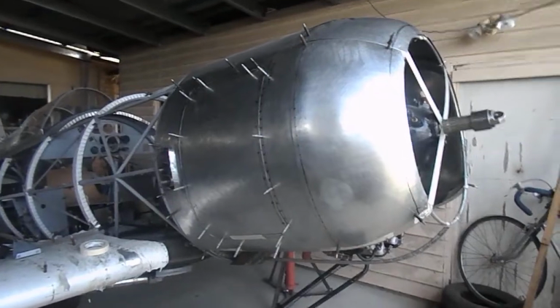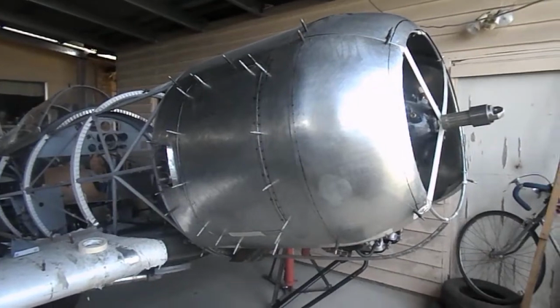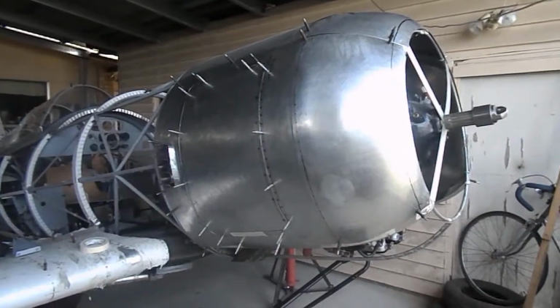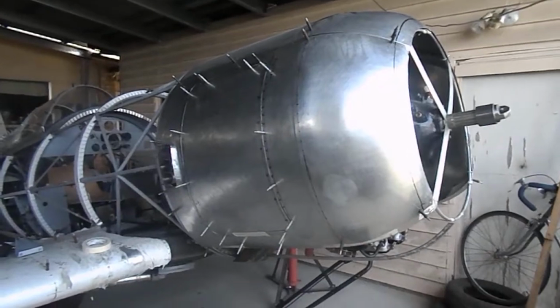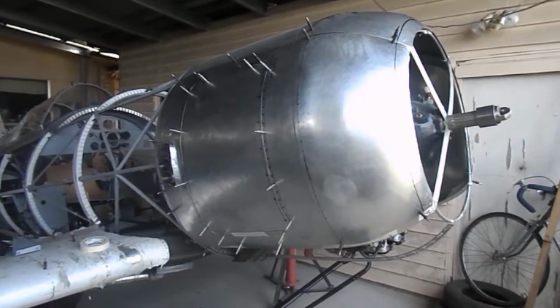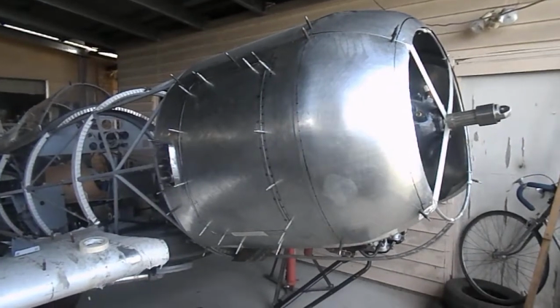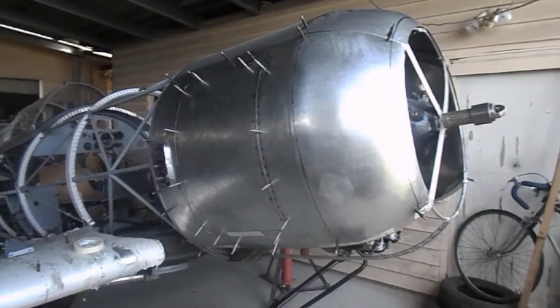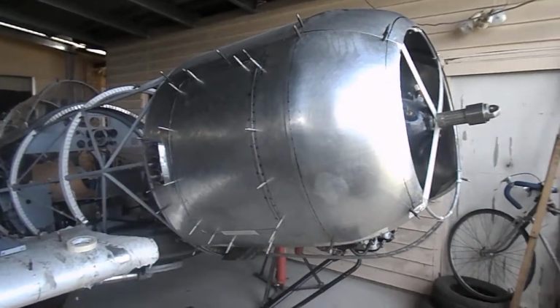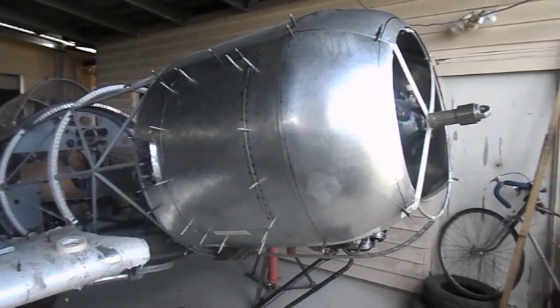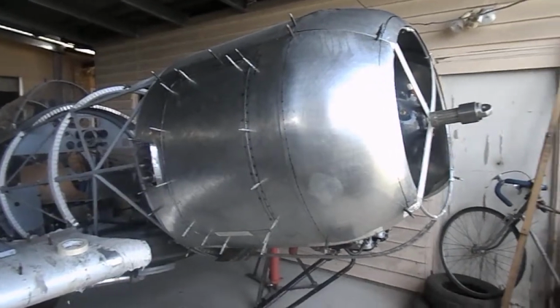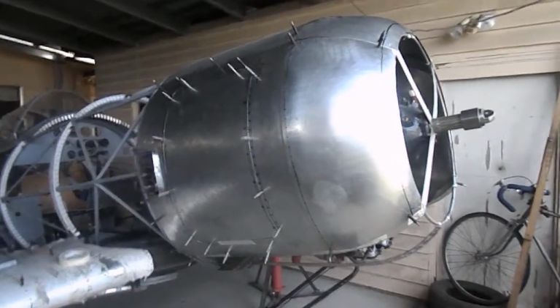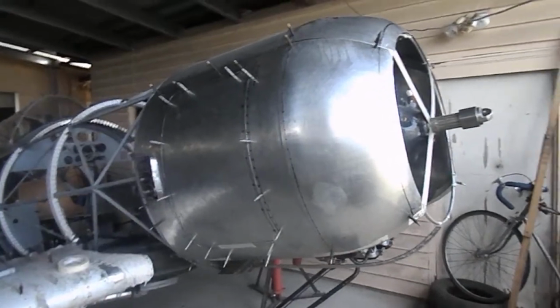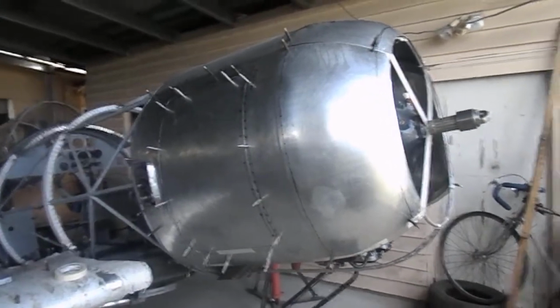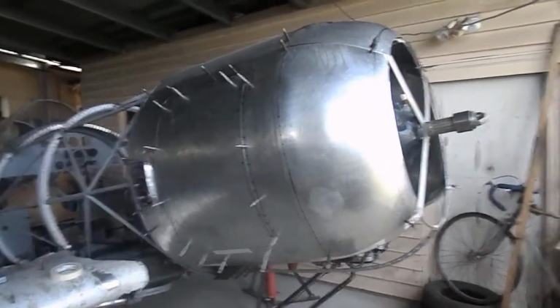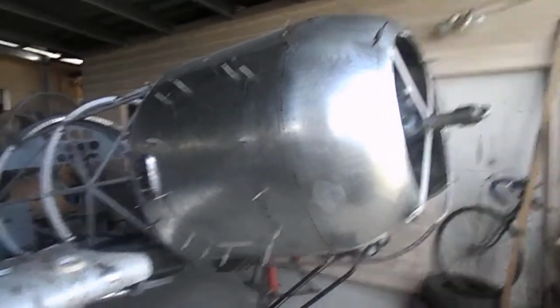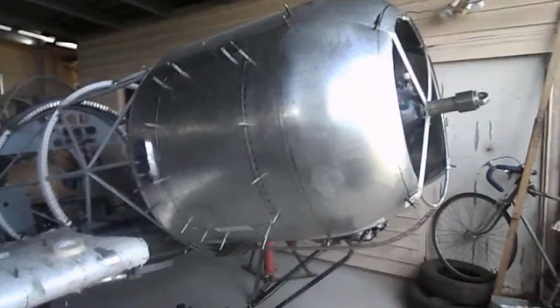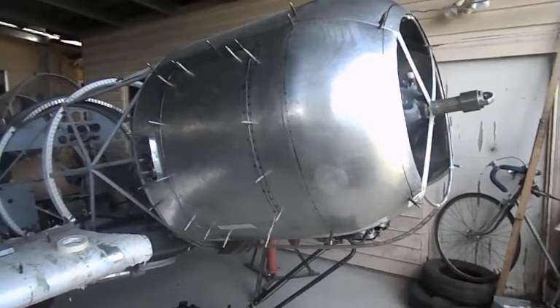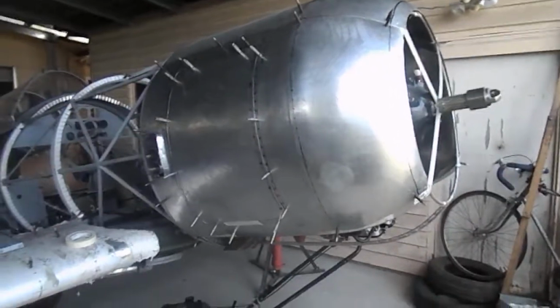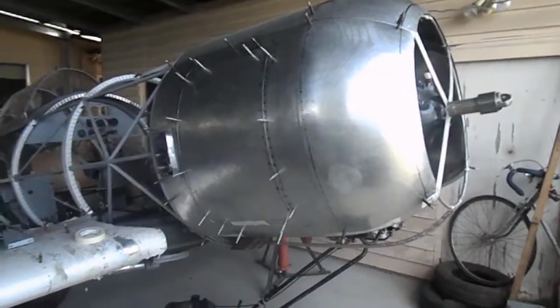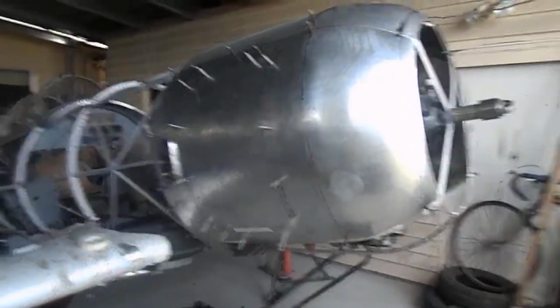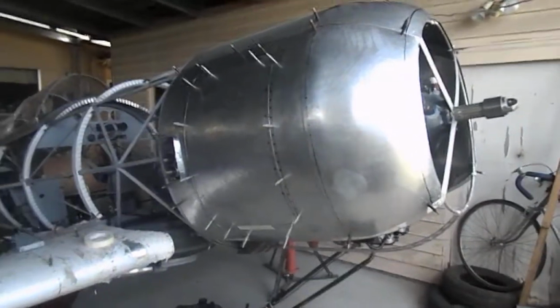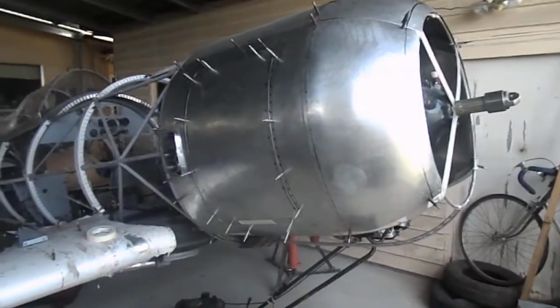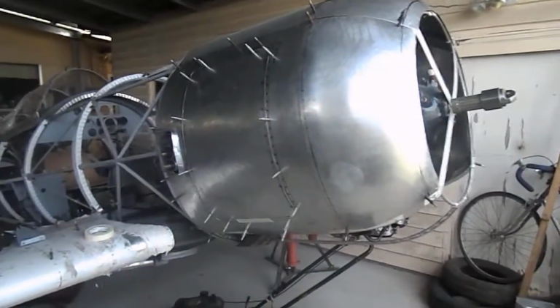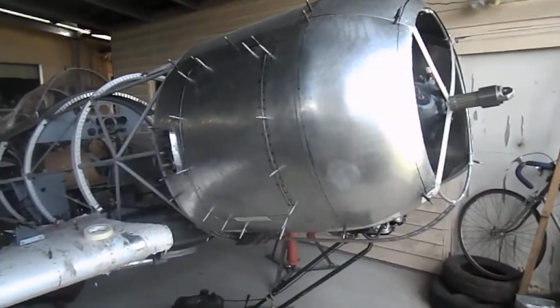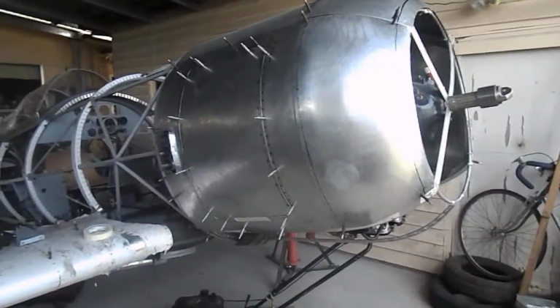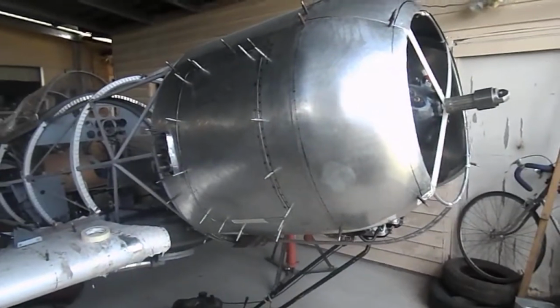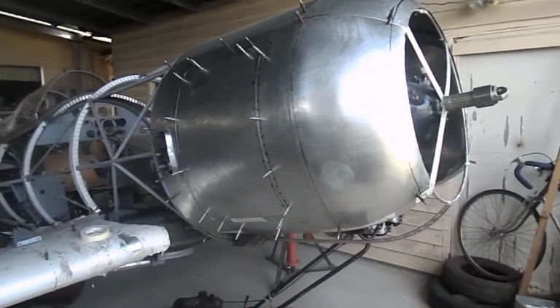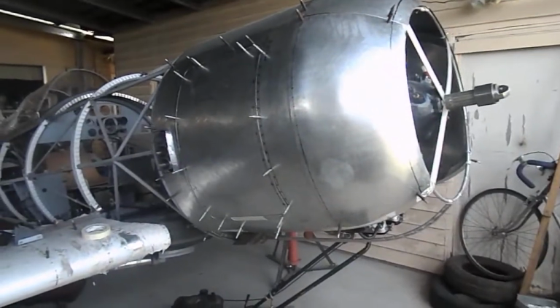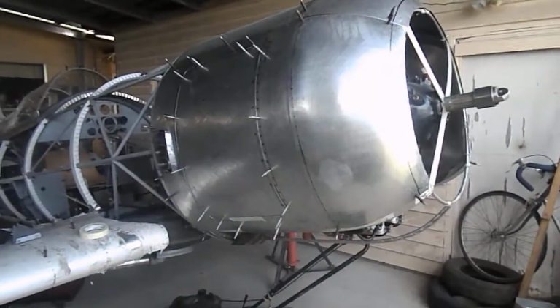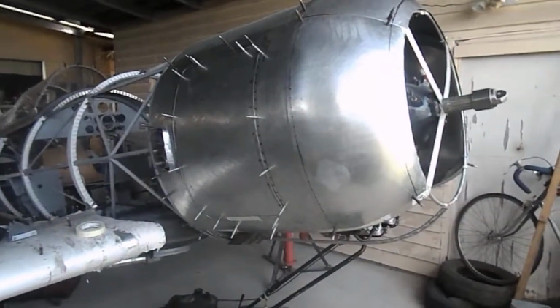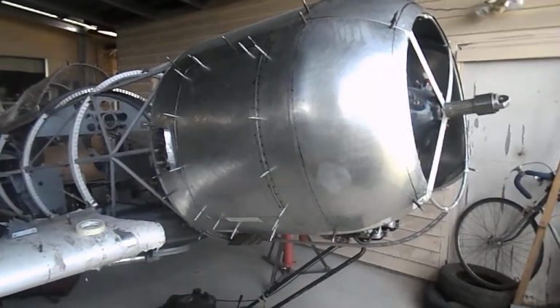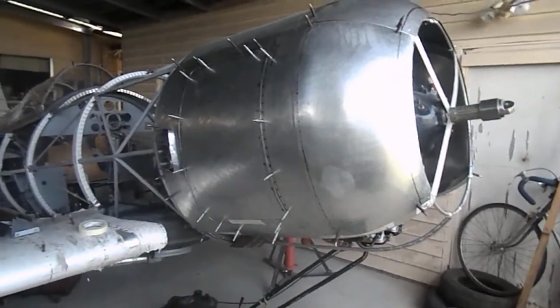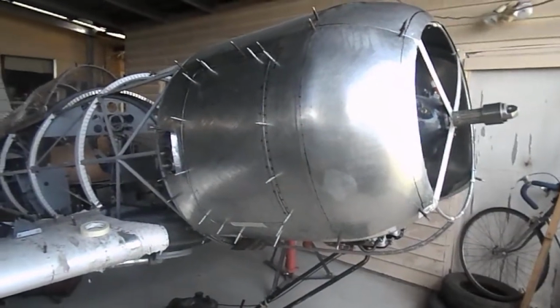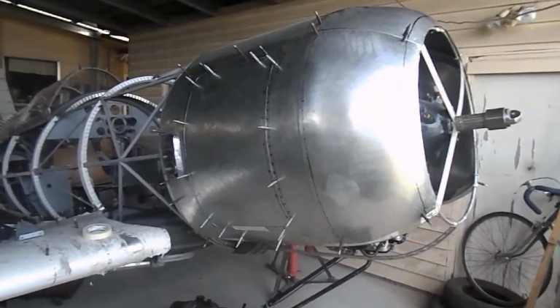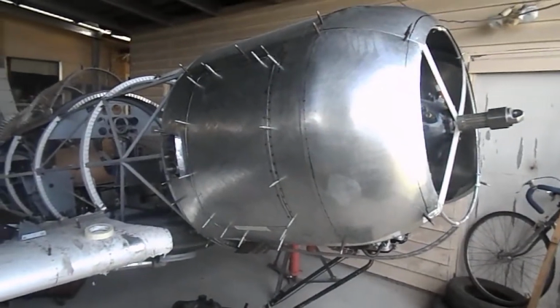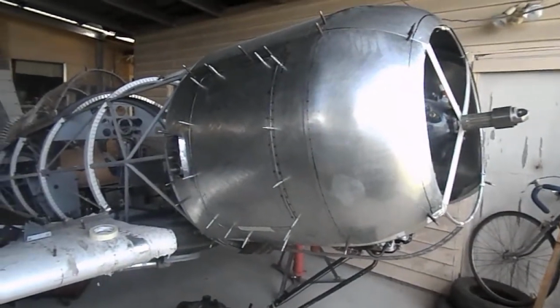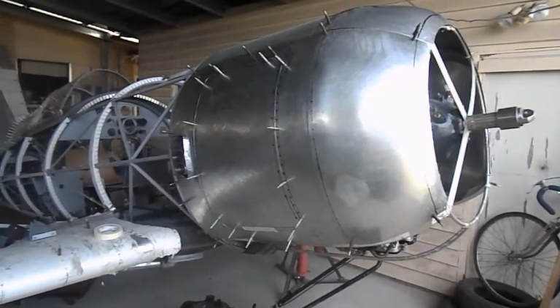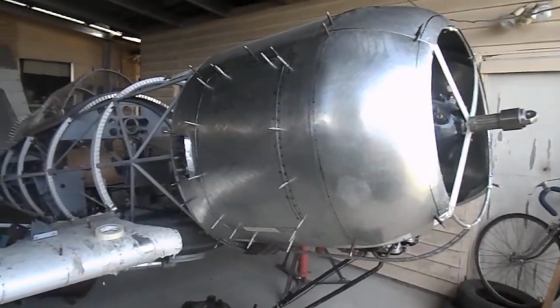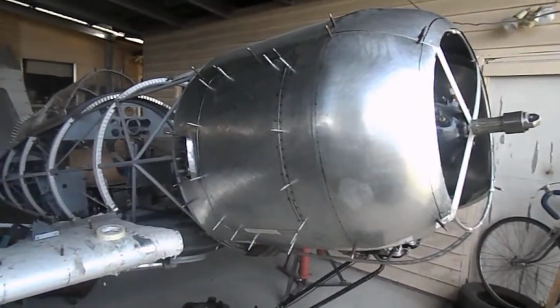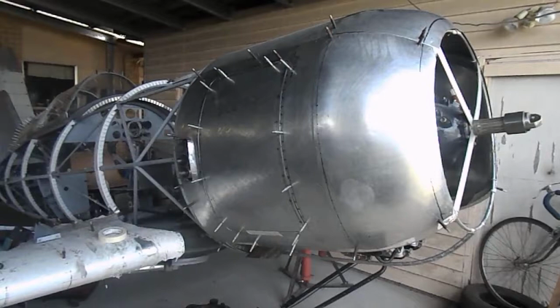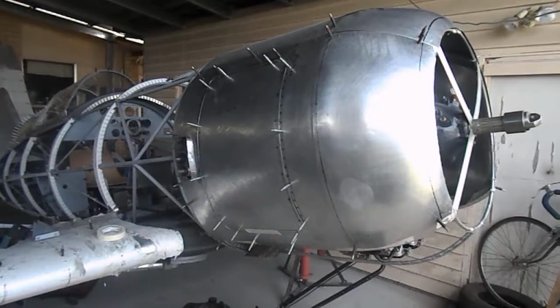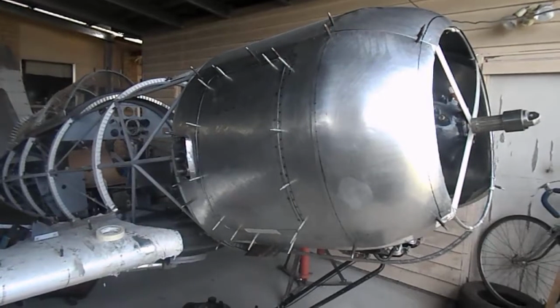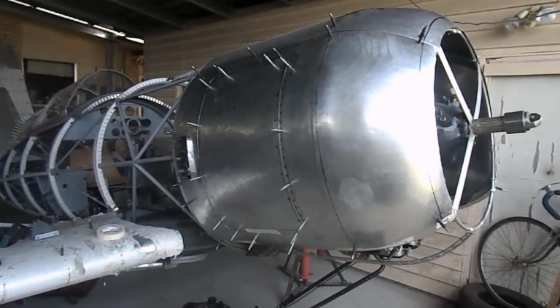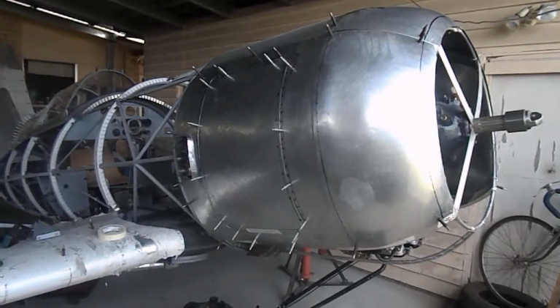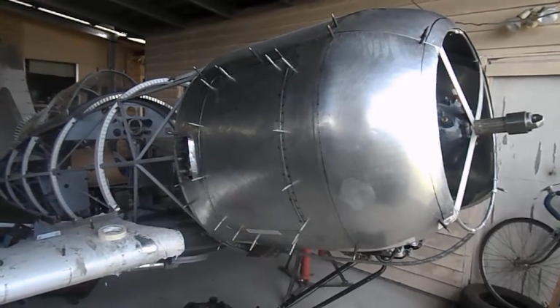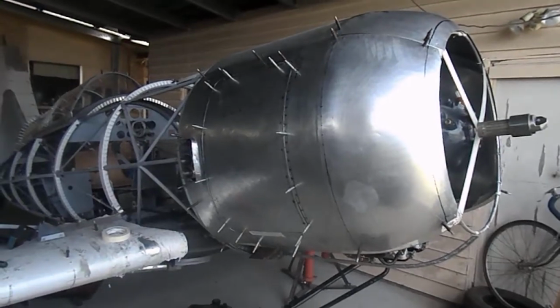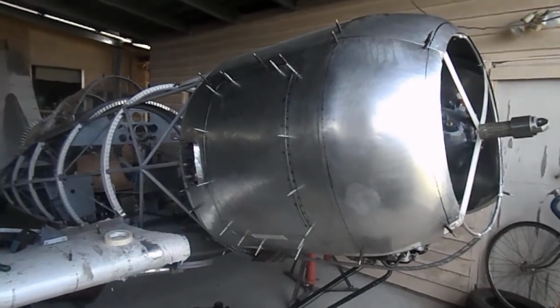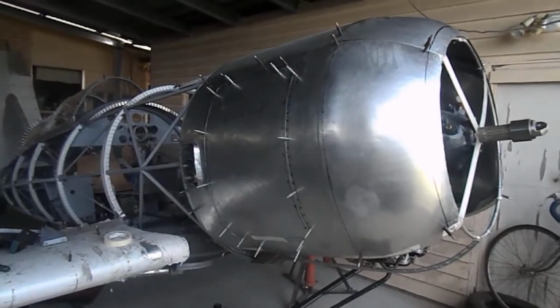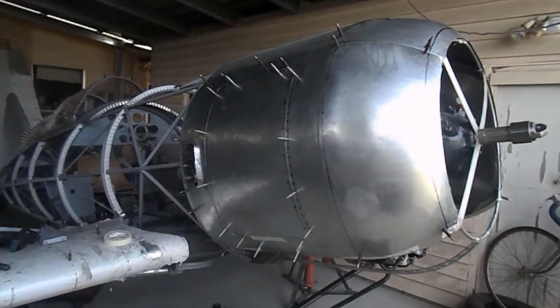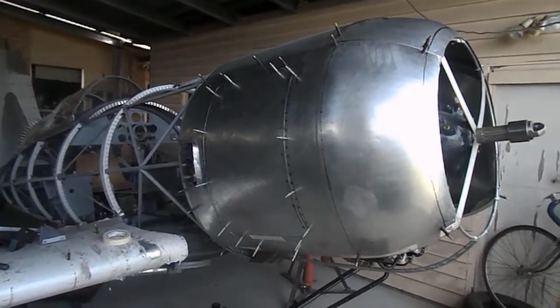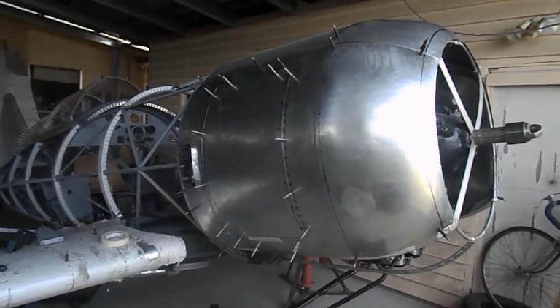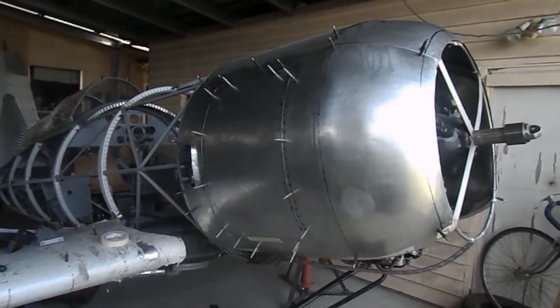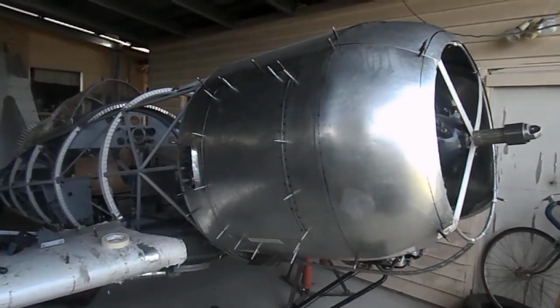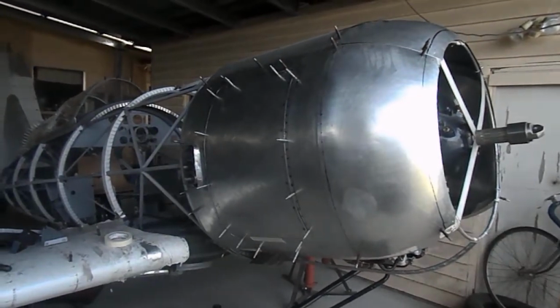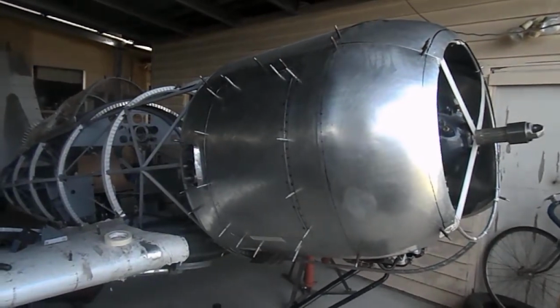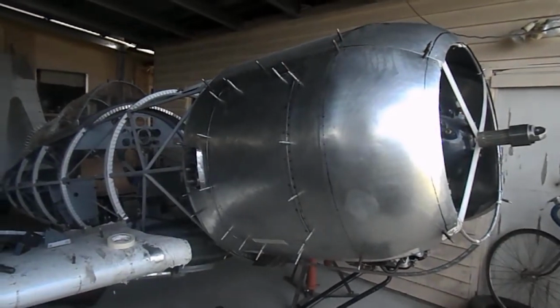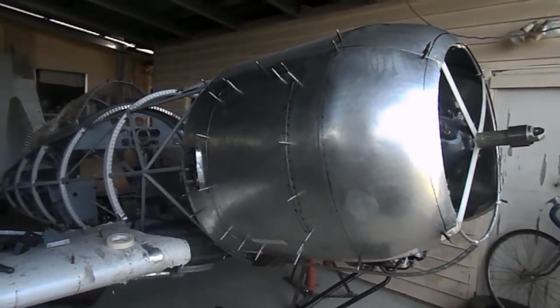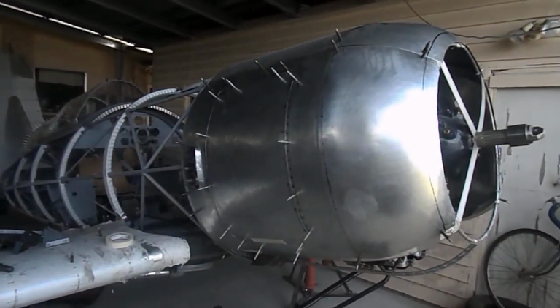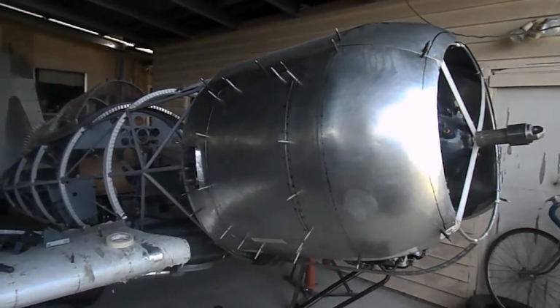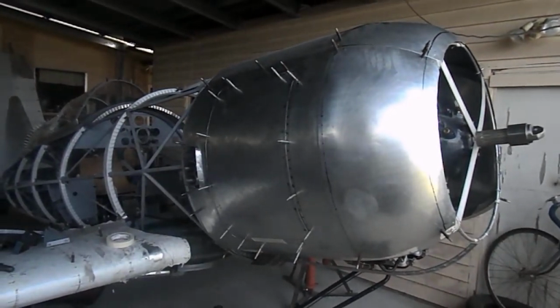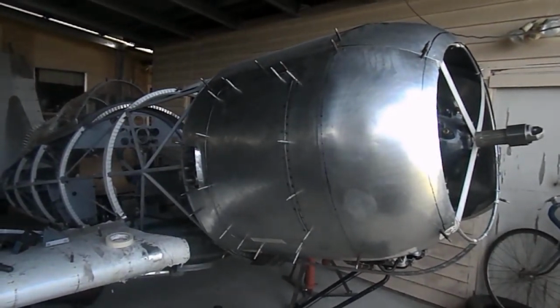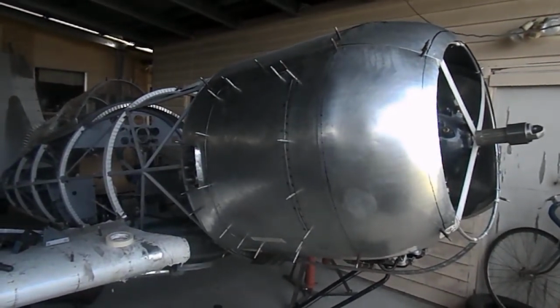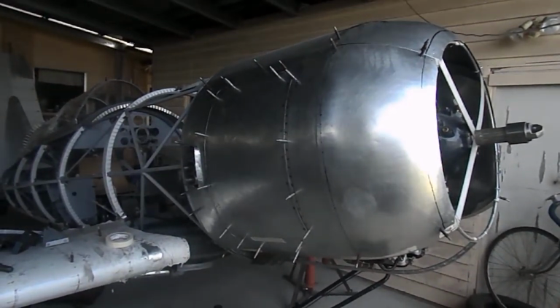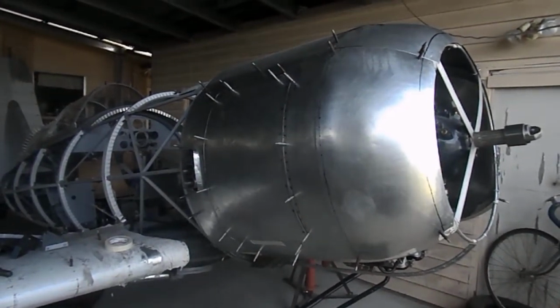This is the latest update on my 84% all-metal reproduction of the Polikarpov I-185, the World War II Russian fighter.